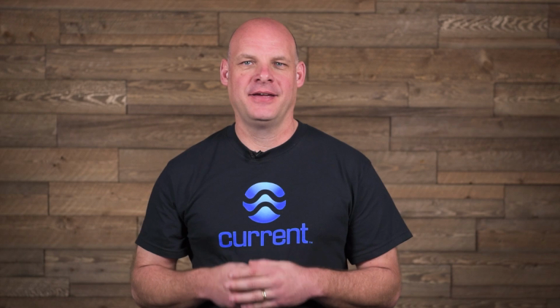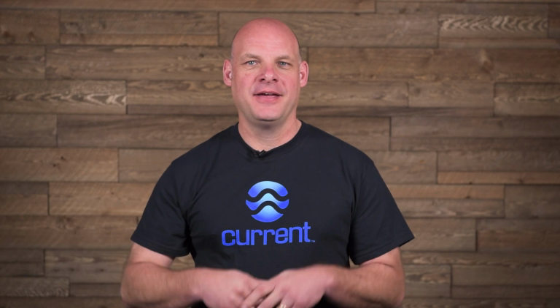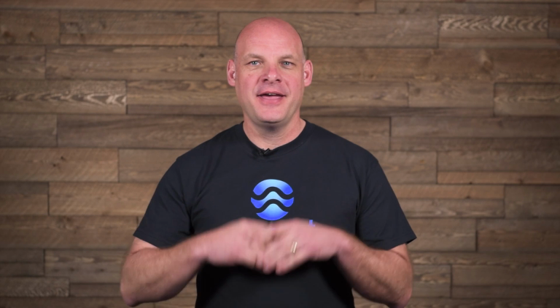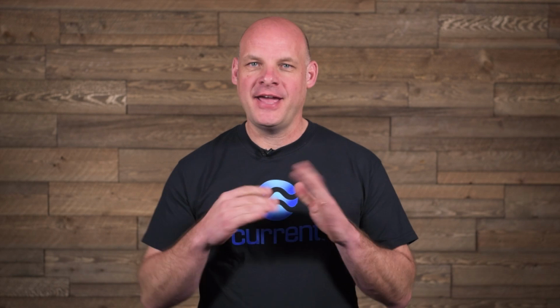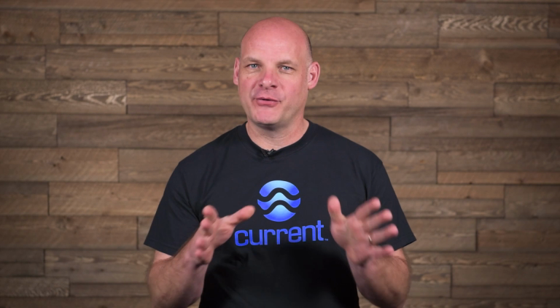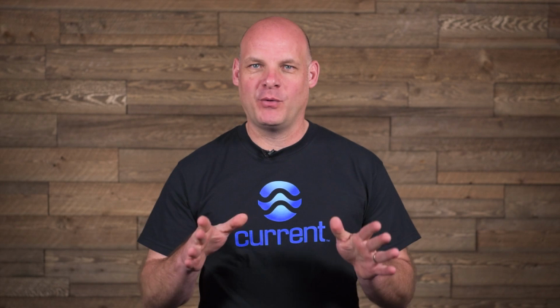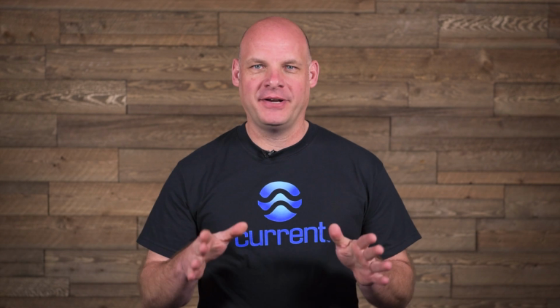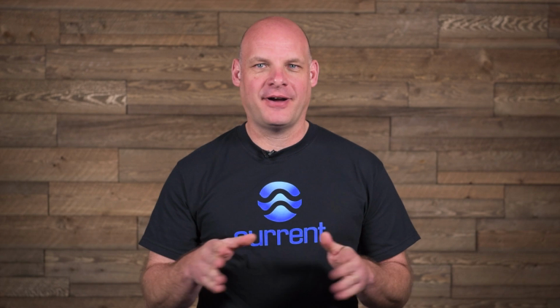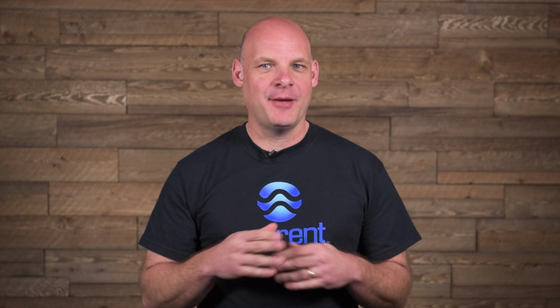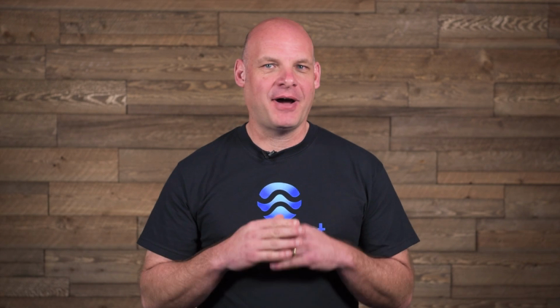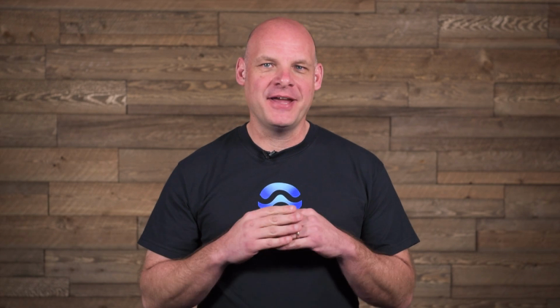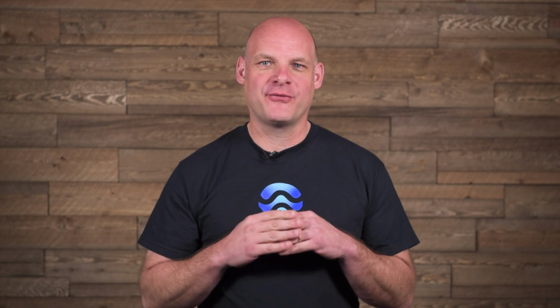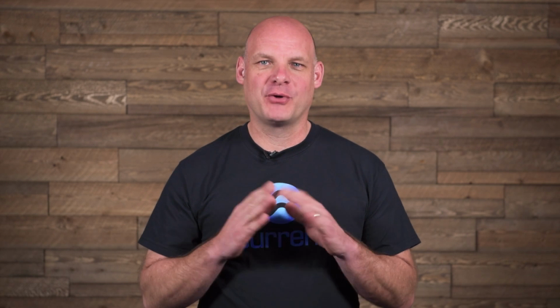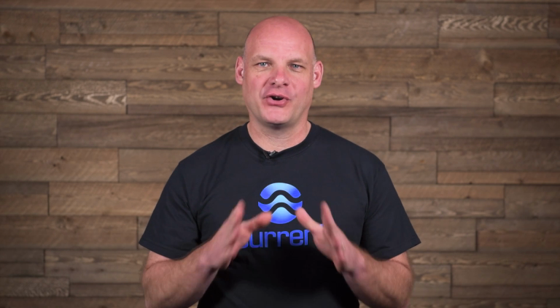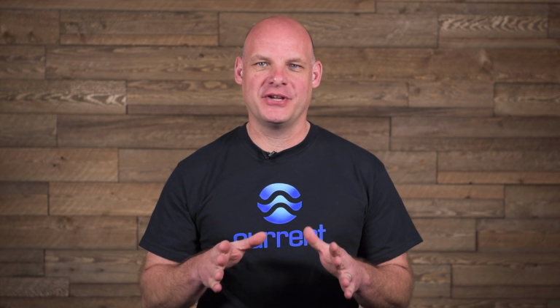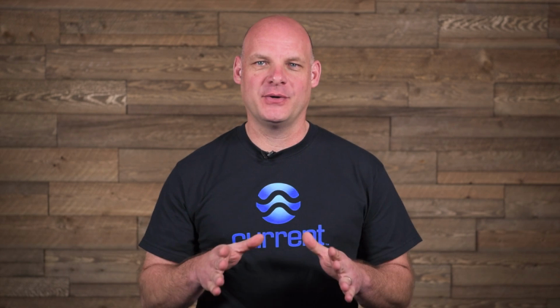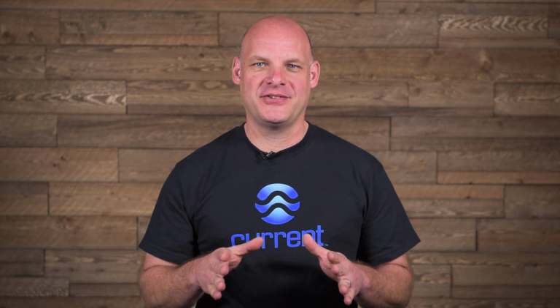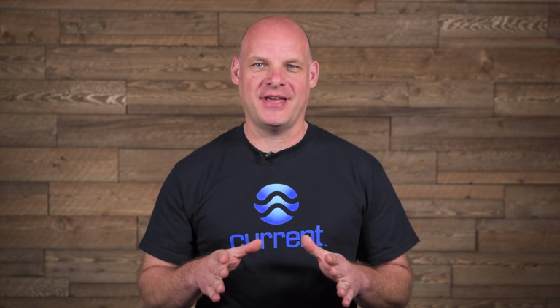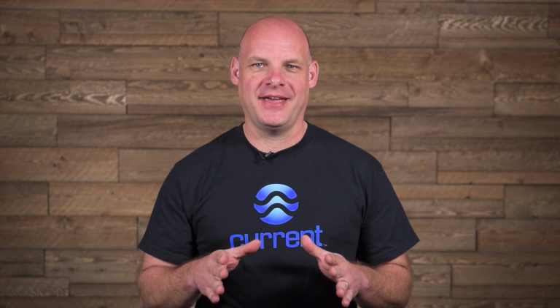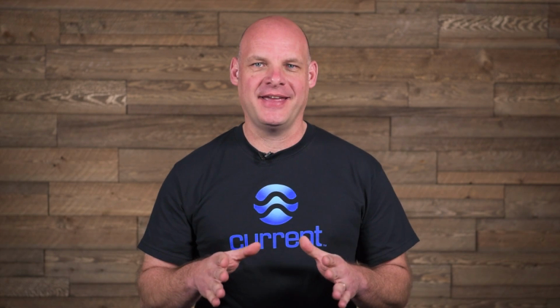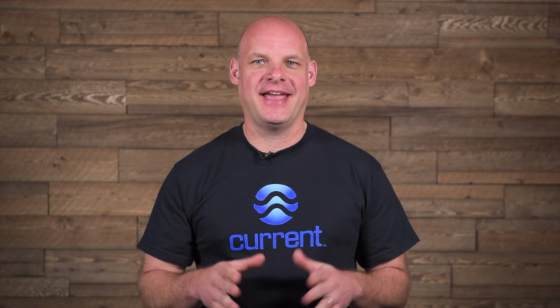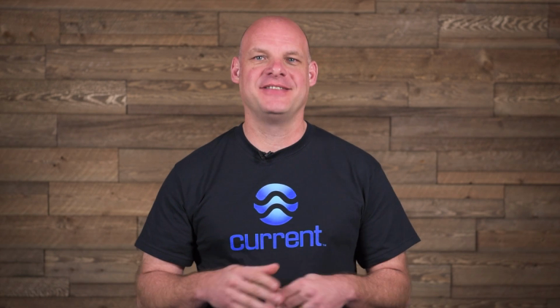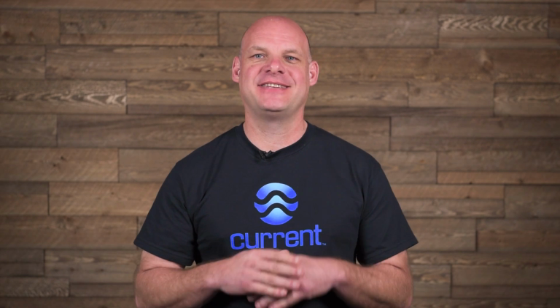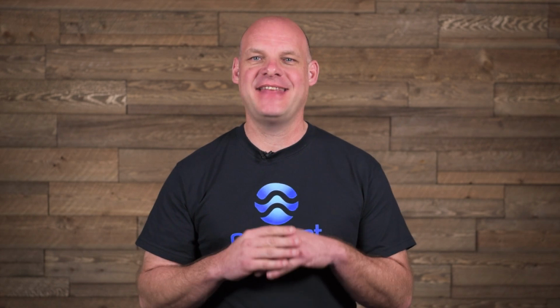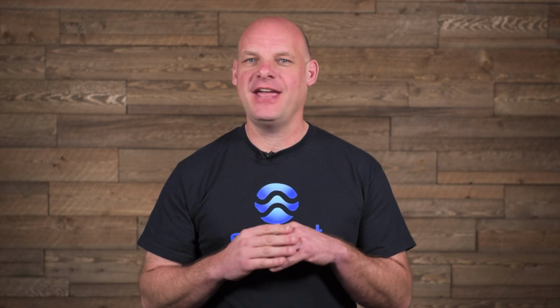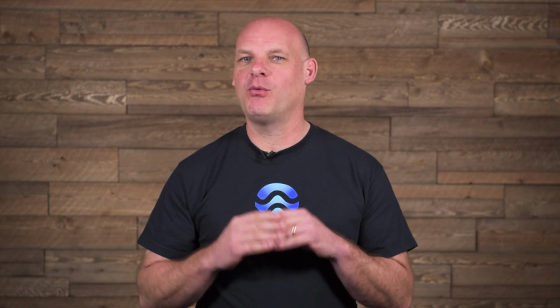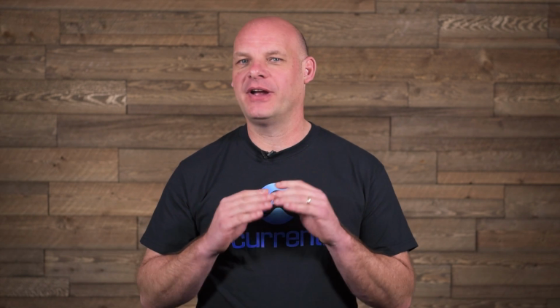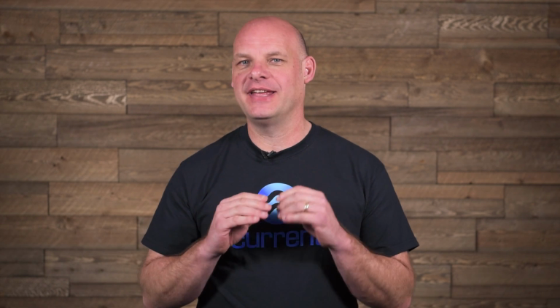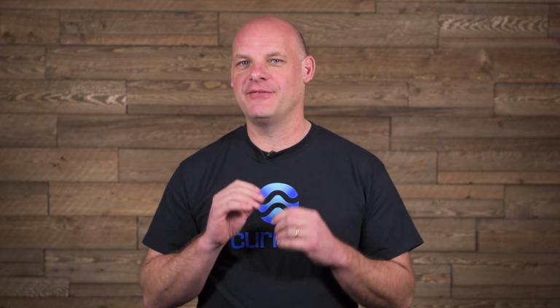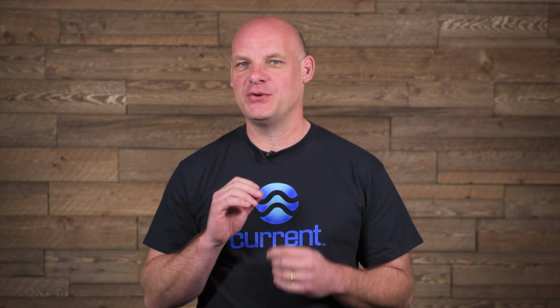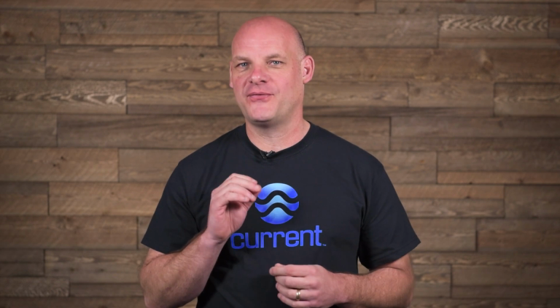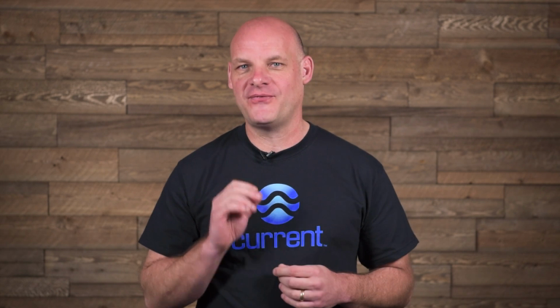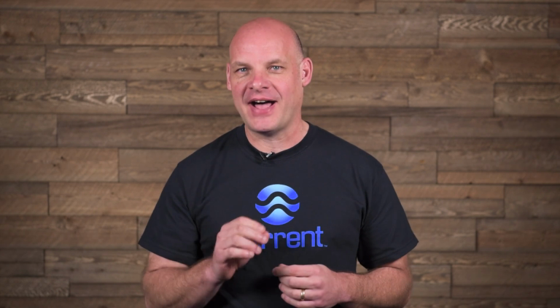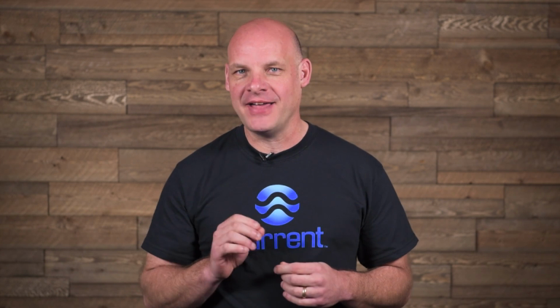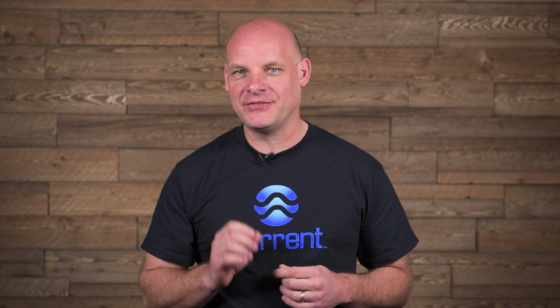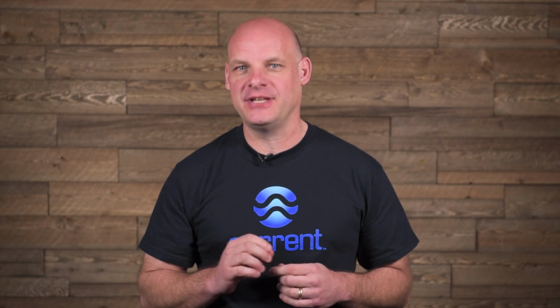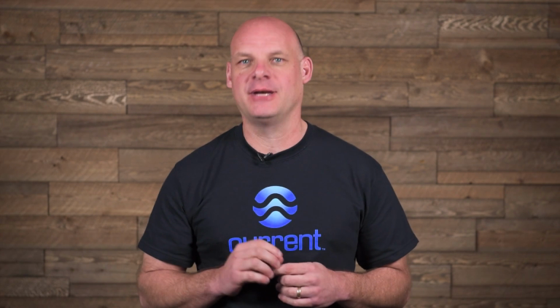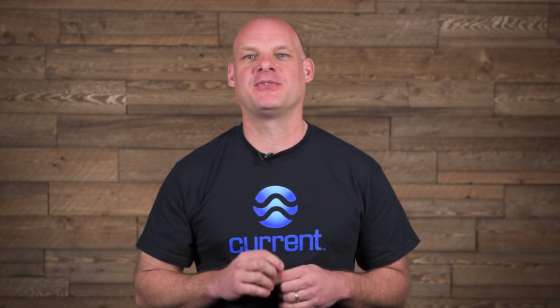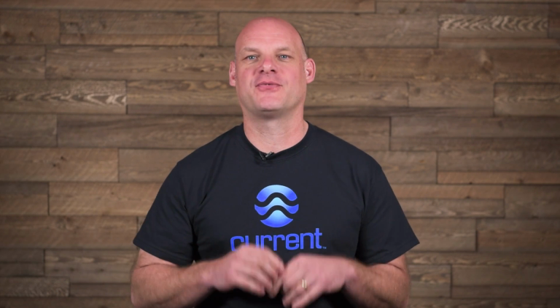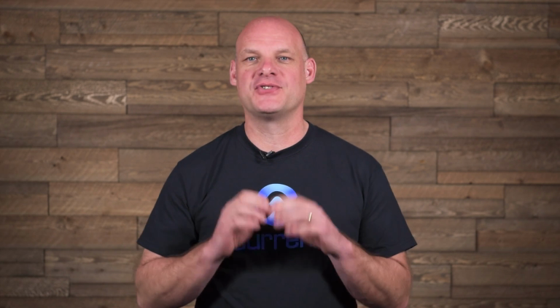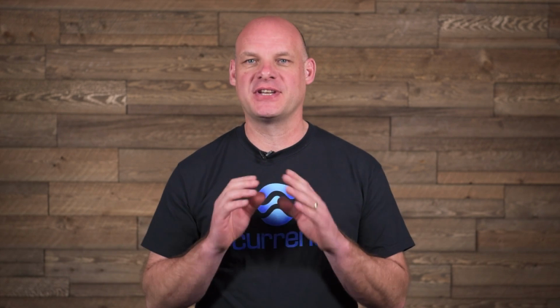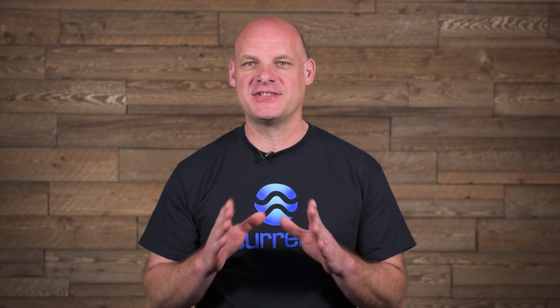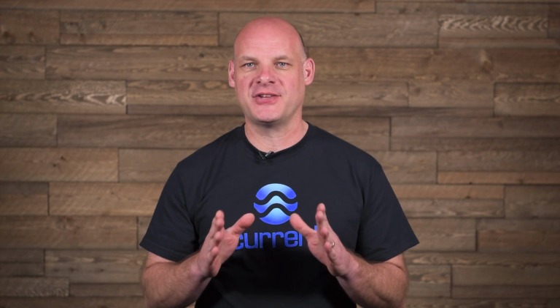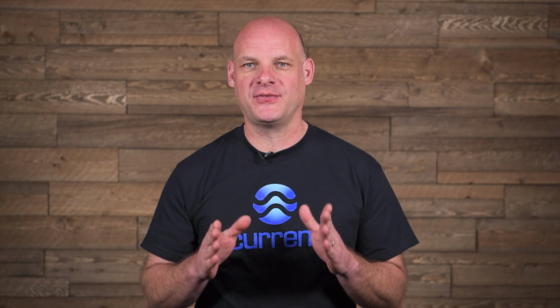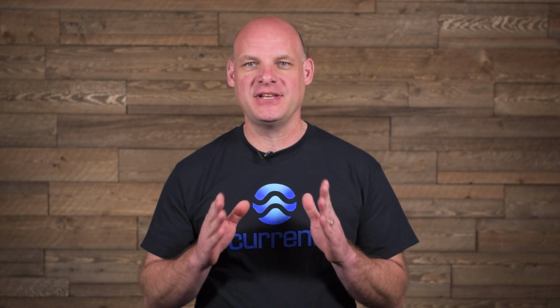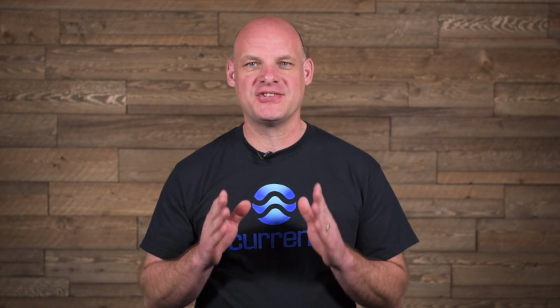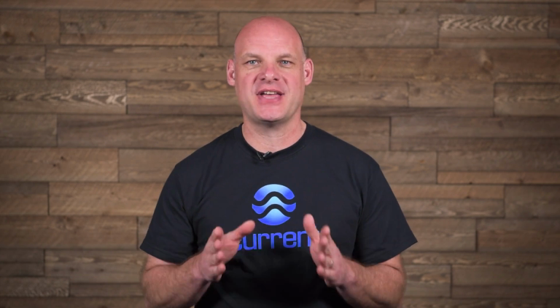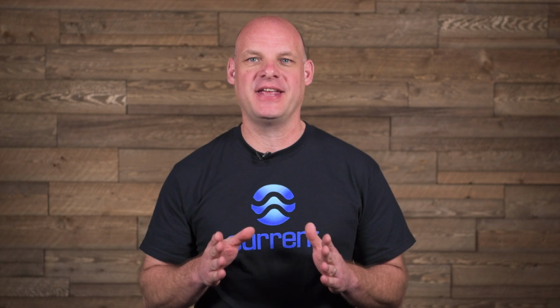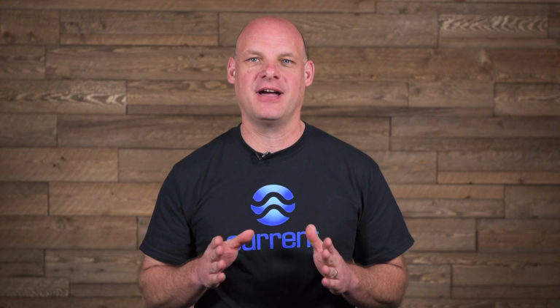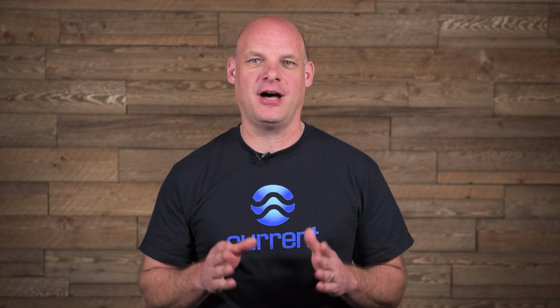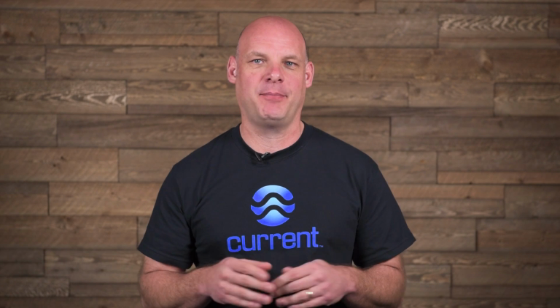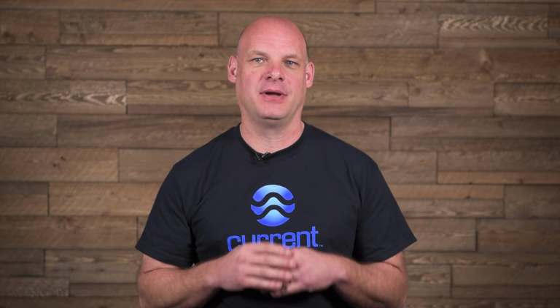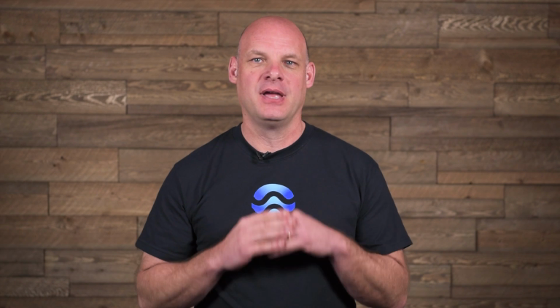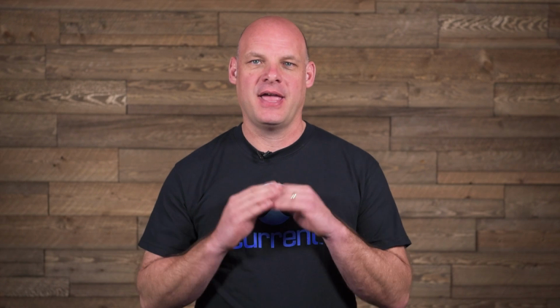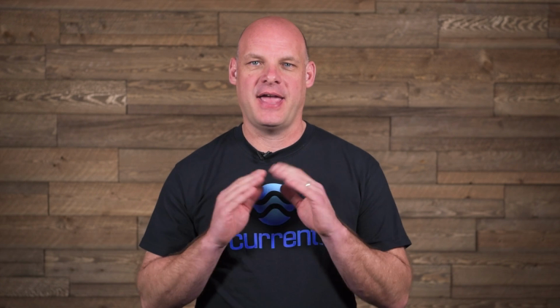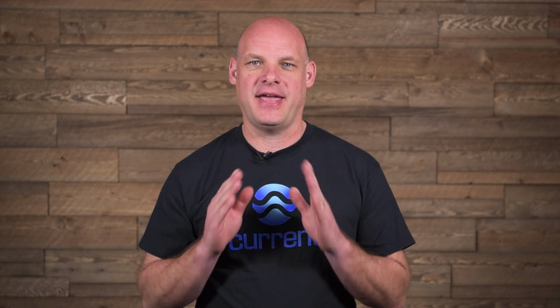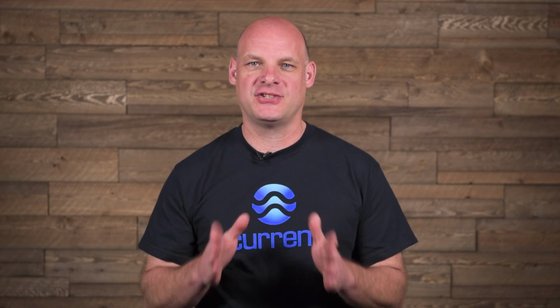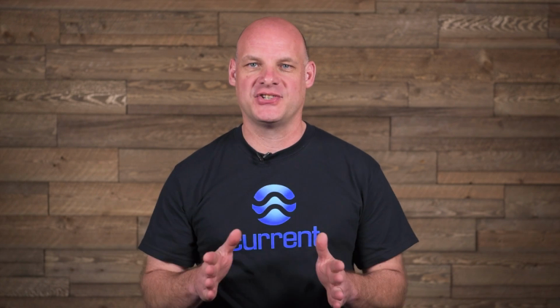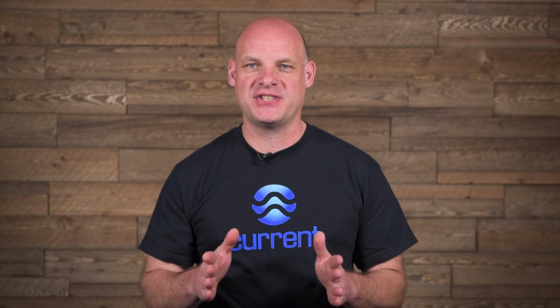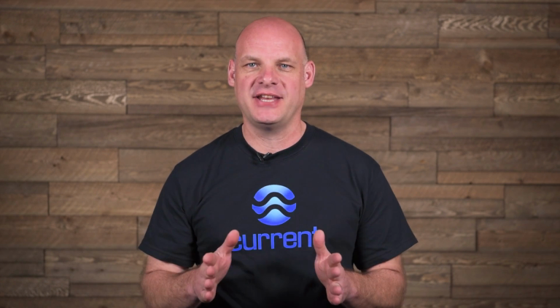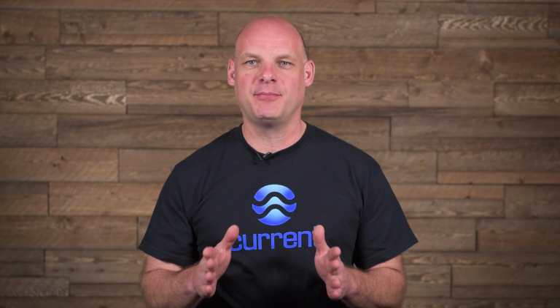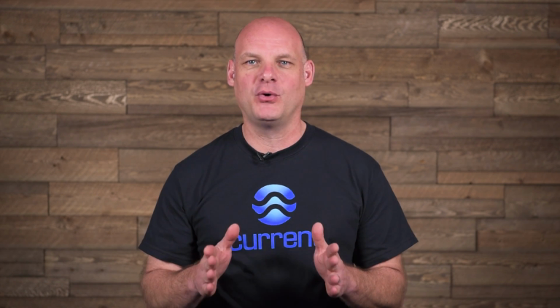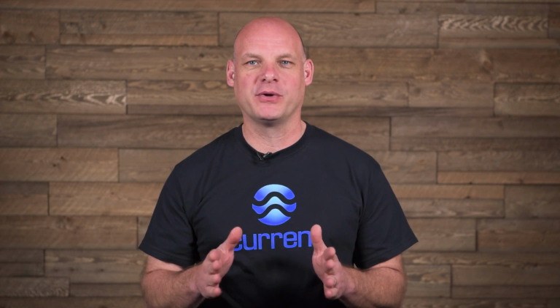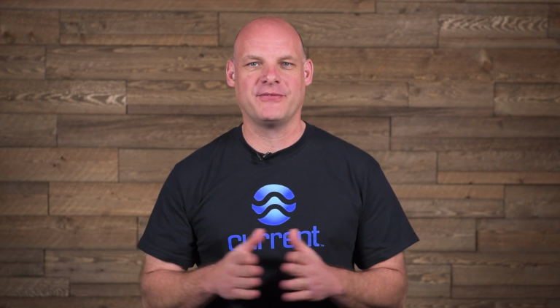Hey everyone, I'm Ike from CurrentUSA and today we're going to give you 5 tips for successfully setting up a sustainable reef aquarium.